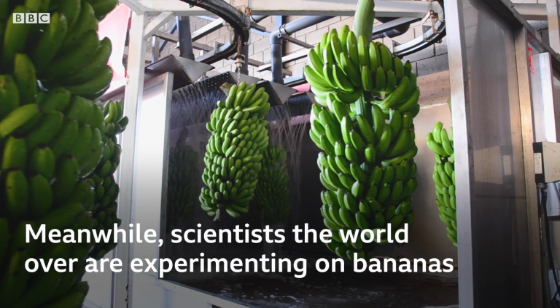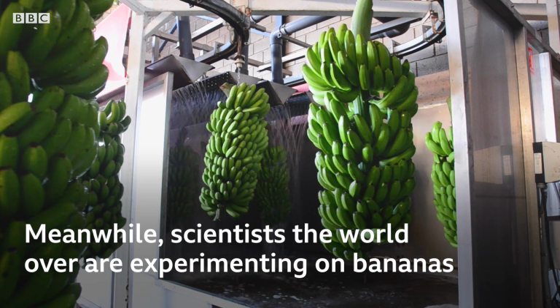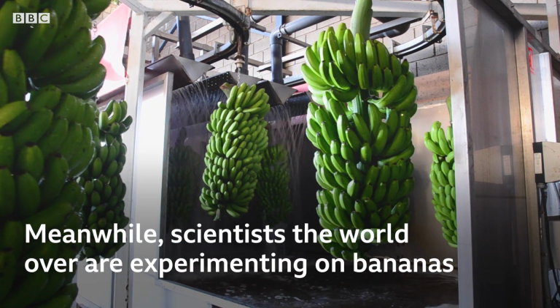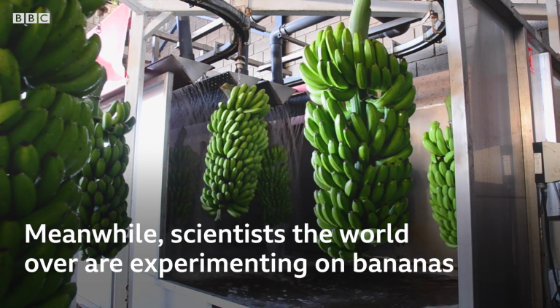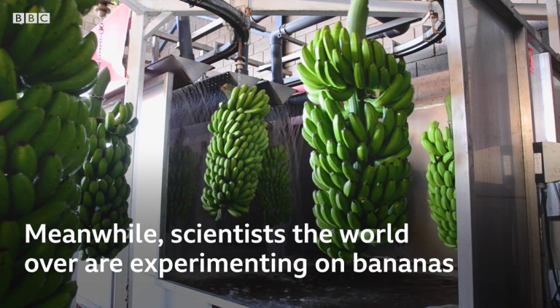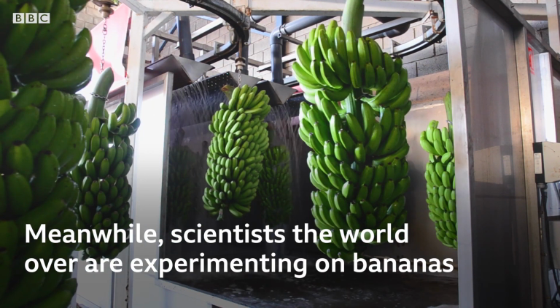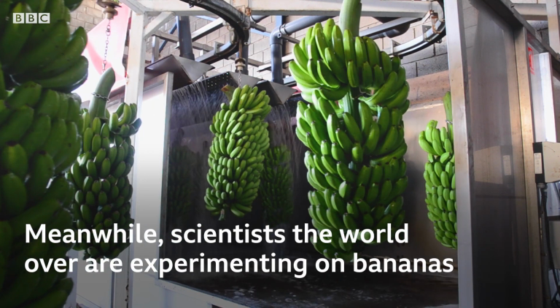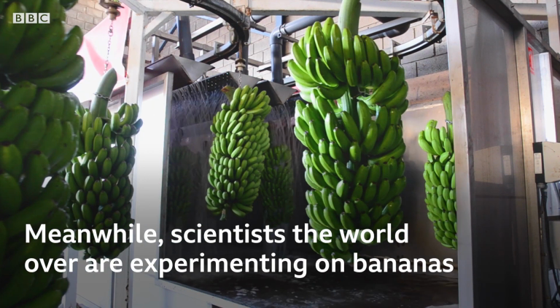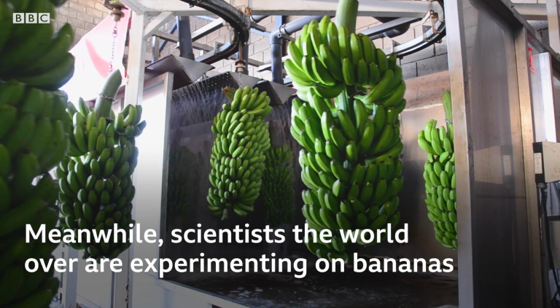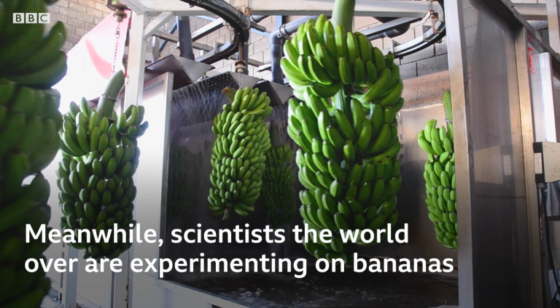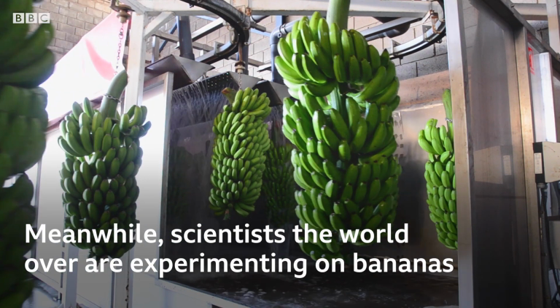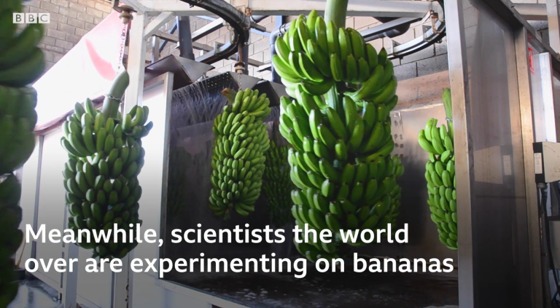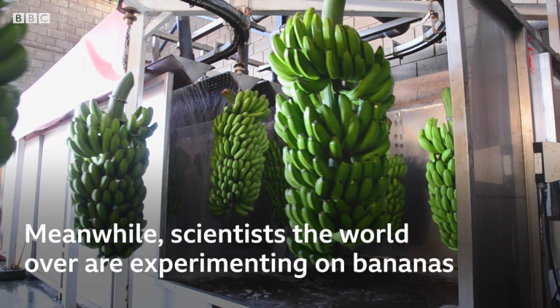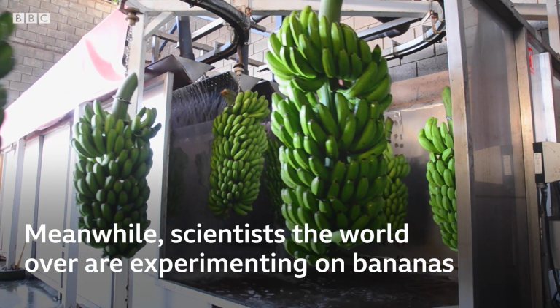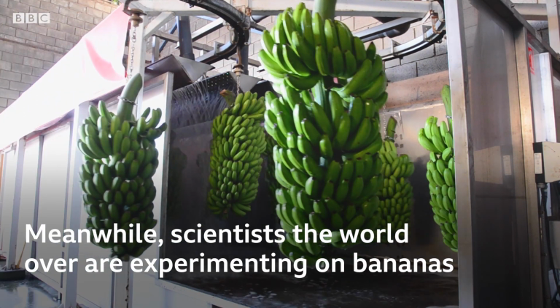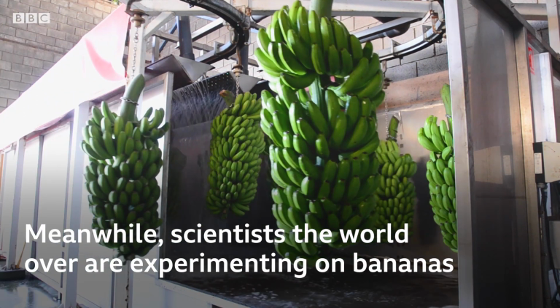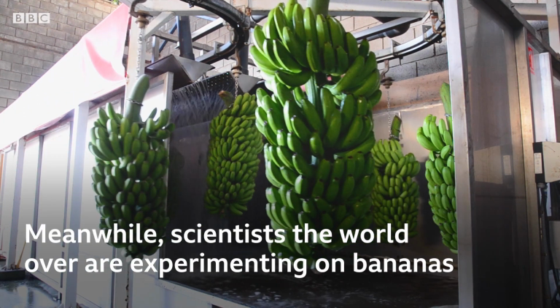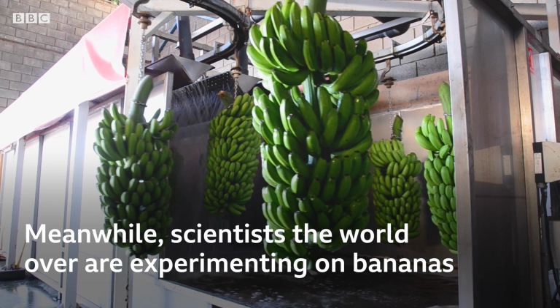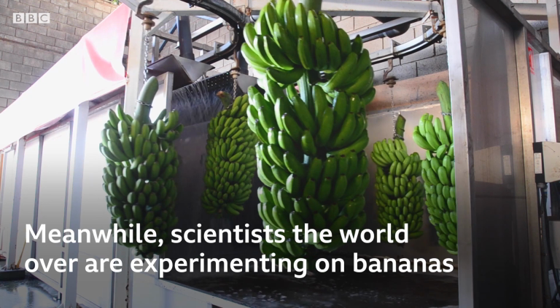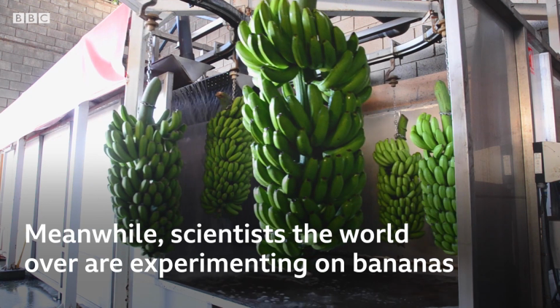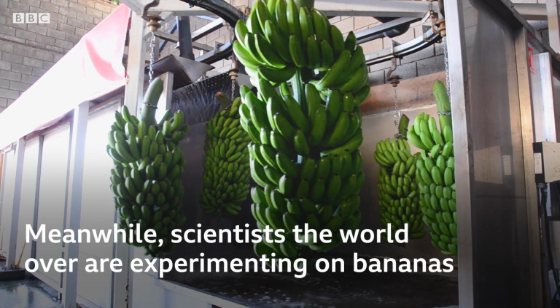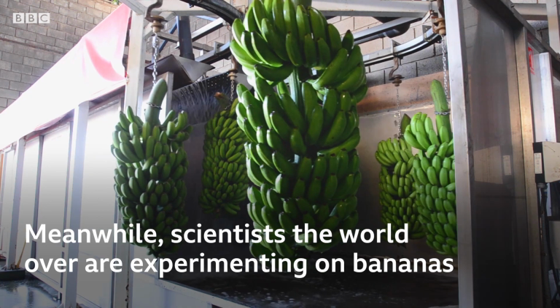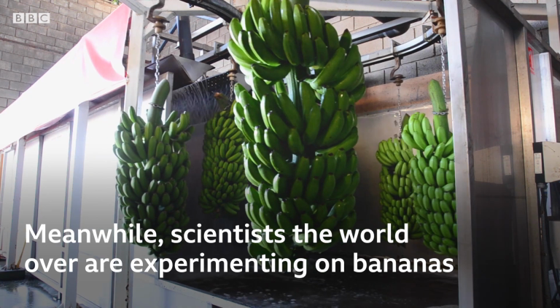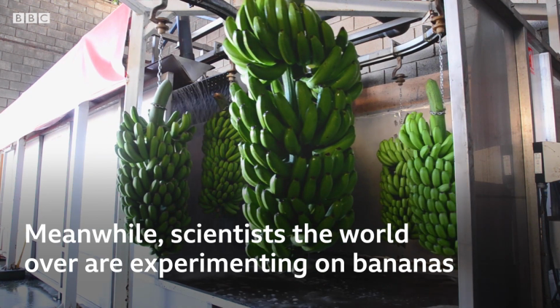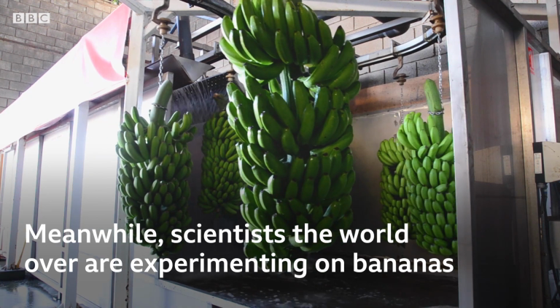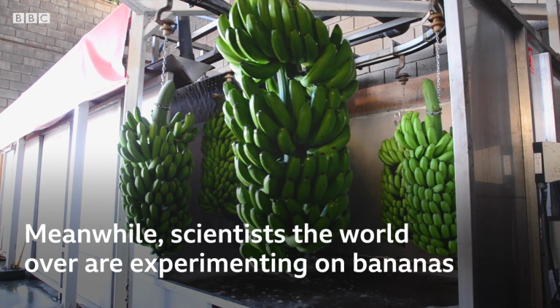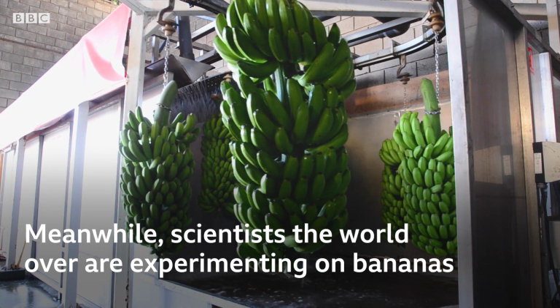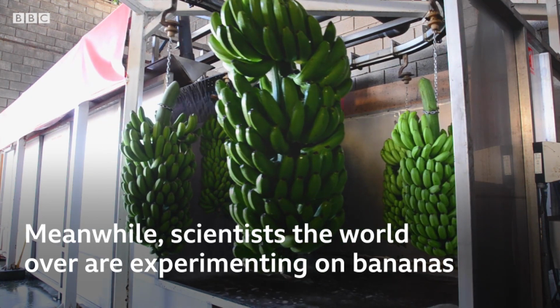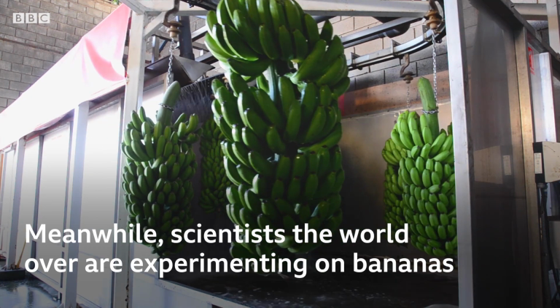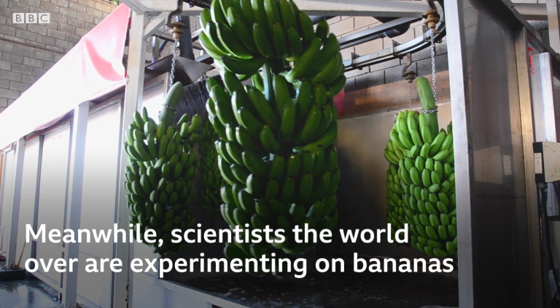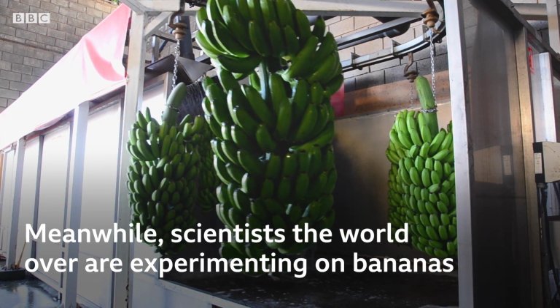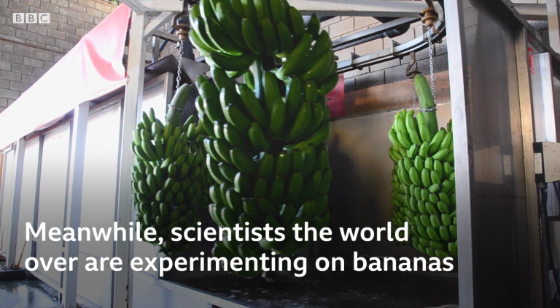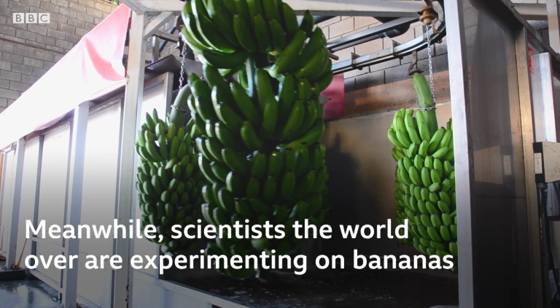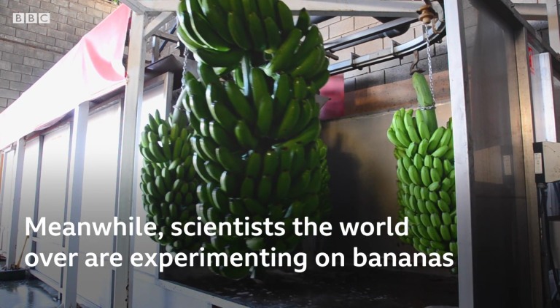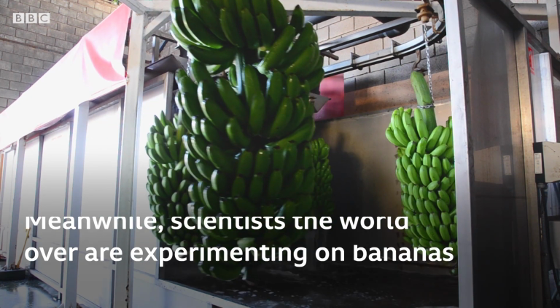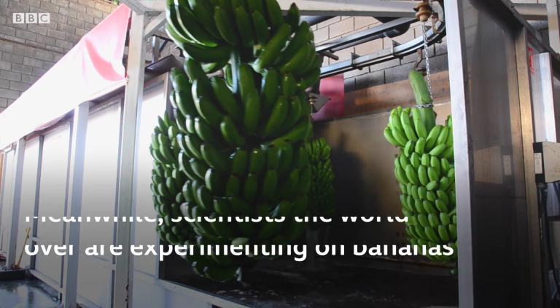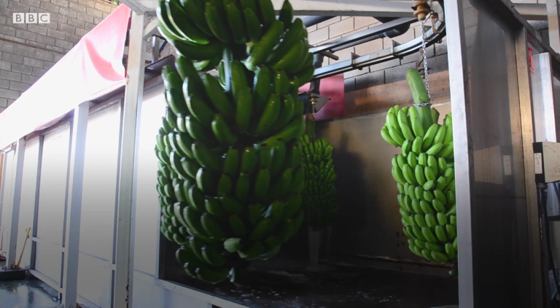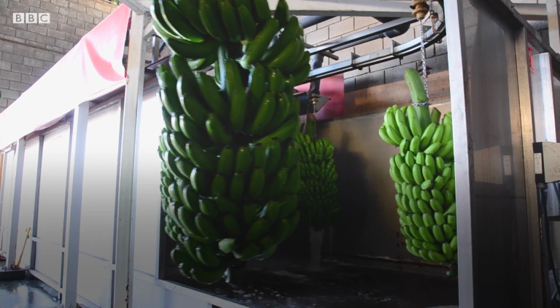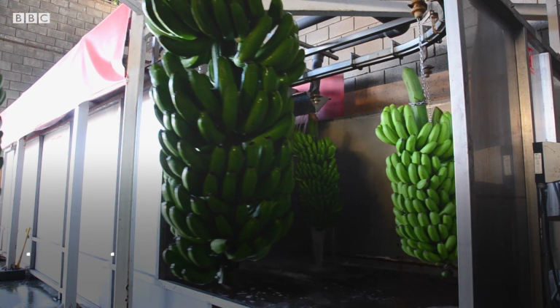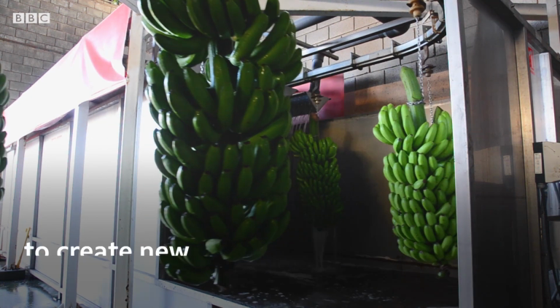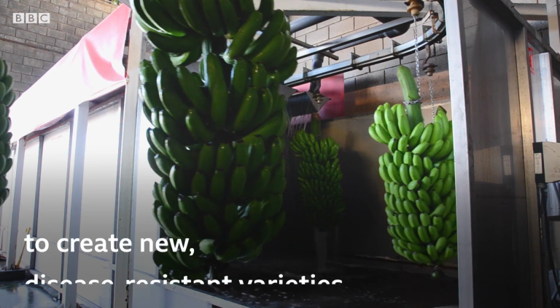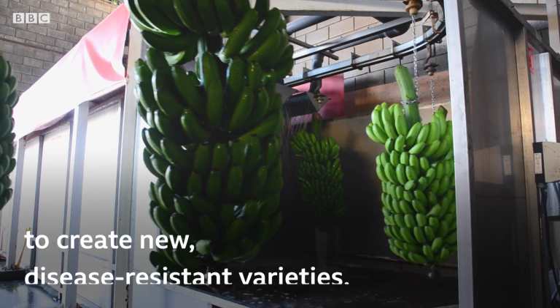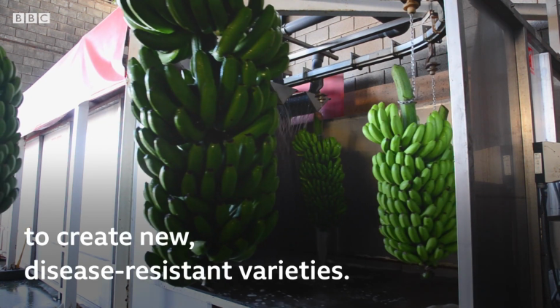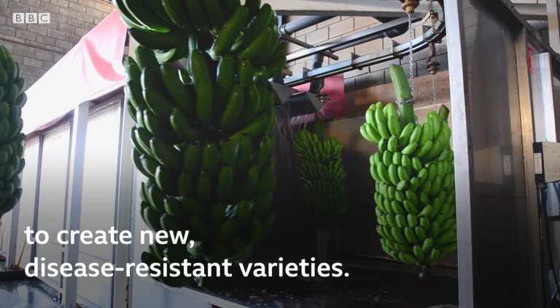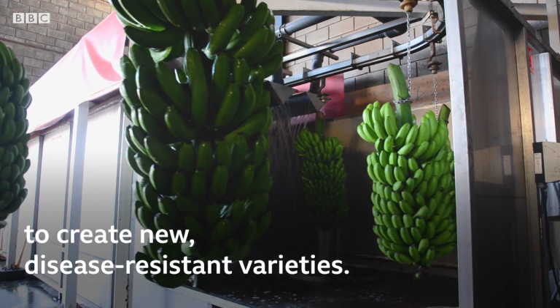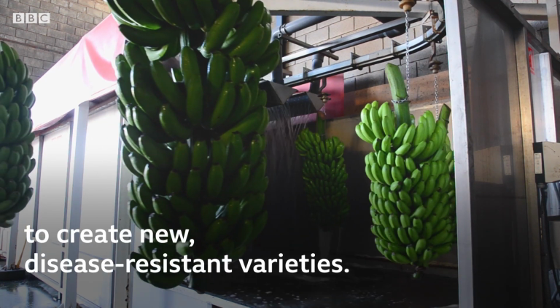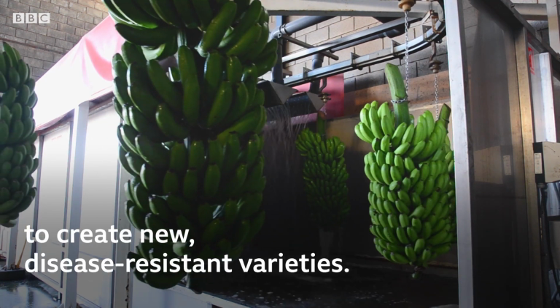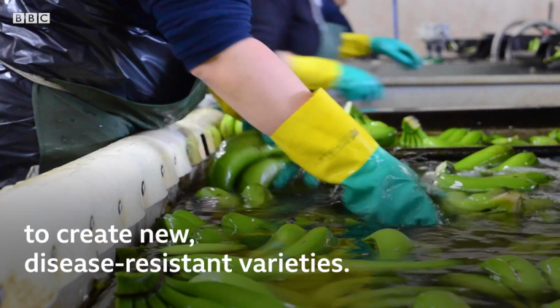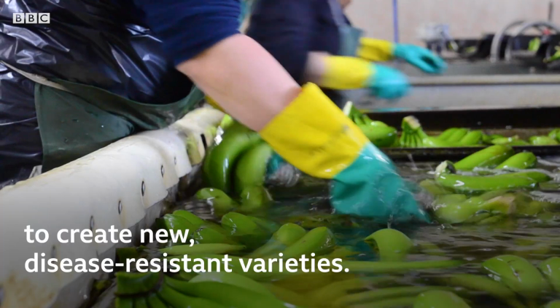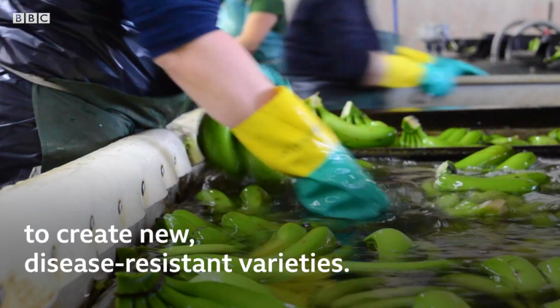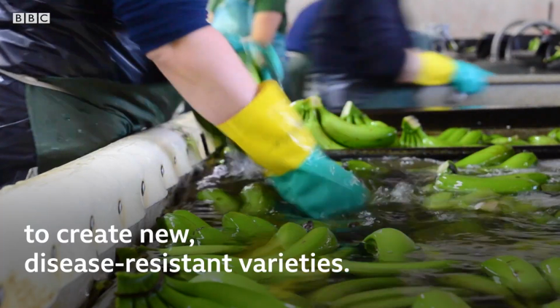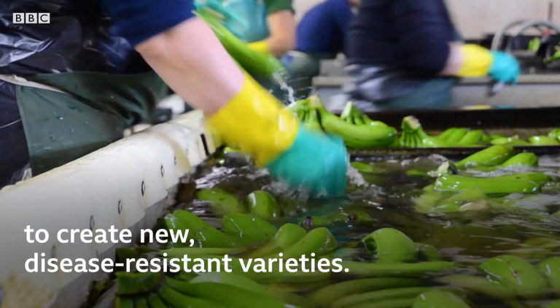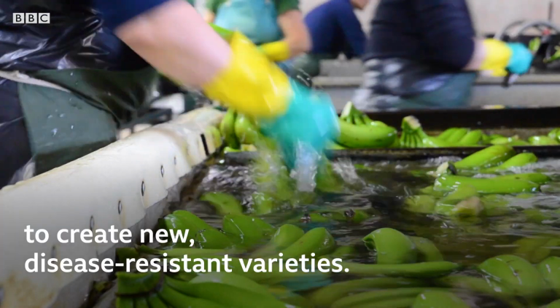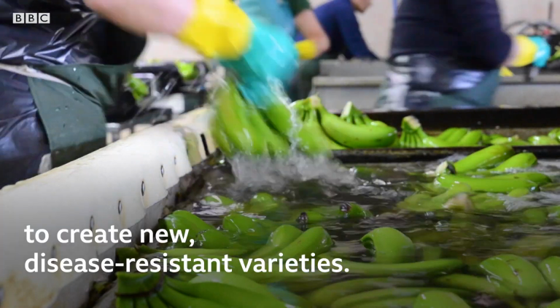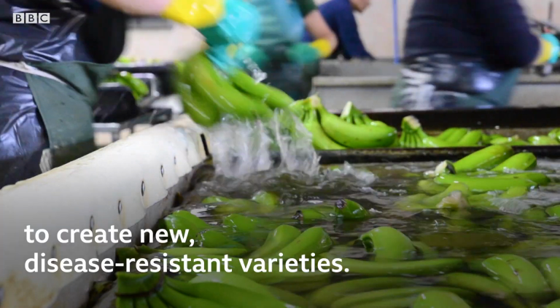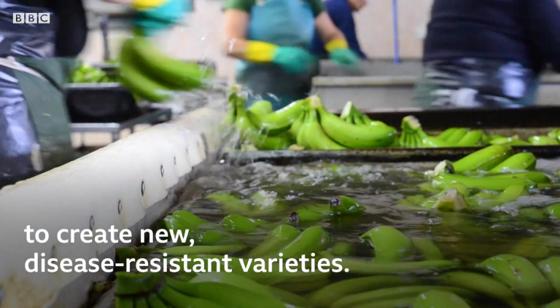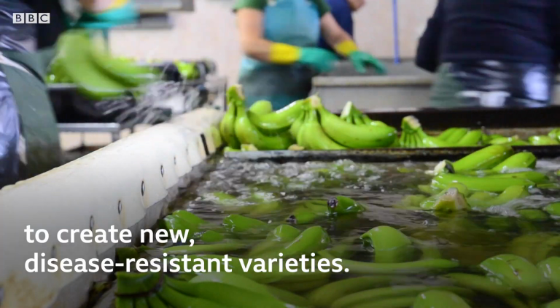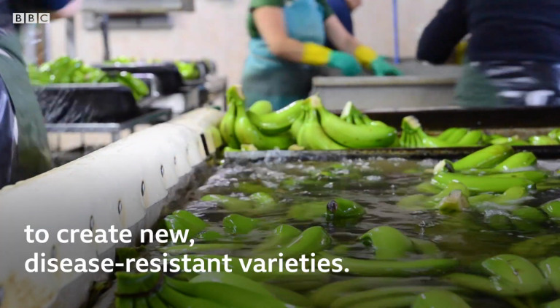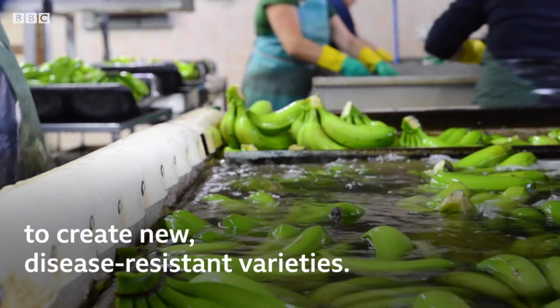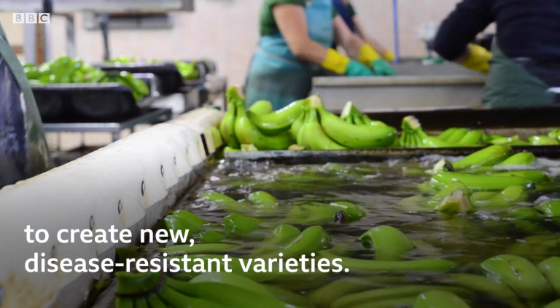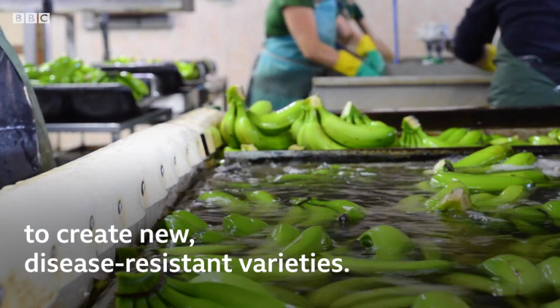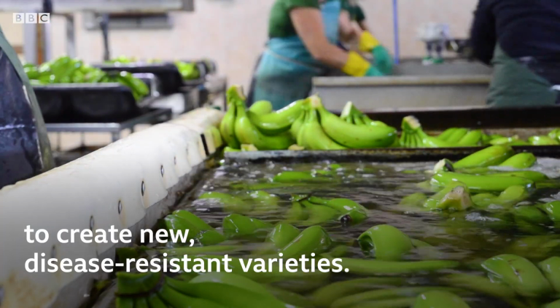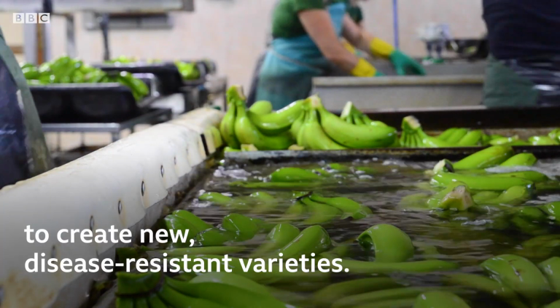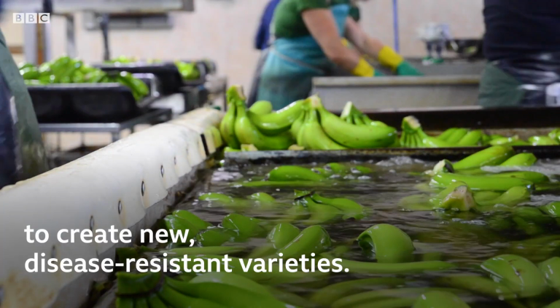Meanwhile, scientists all over the world are experimenting on bananas to create new disease-resistant varieties.